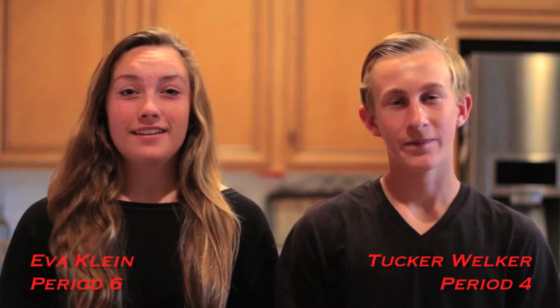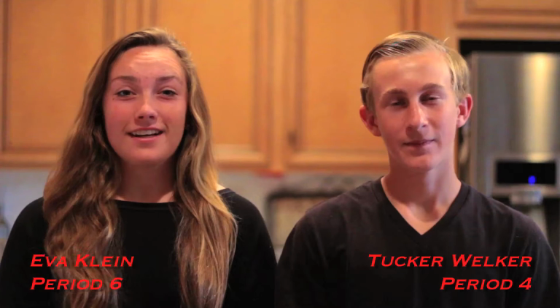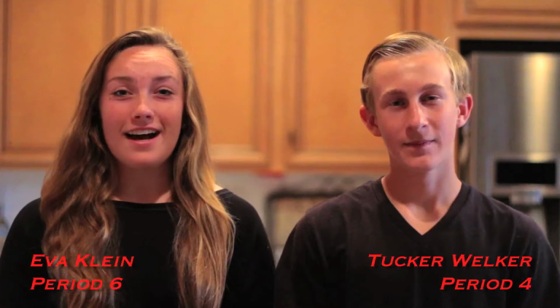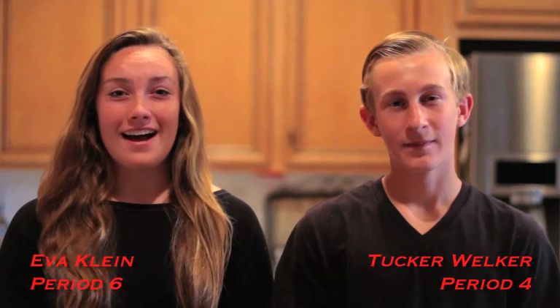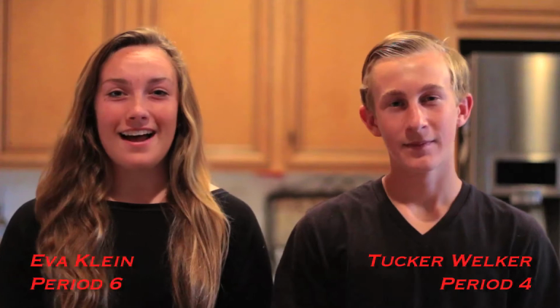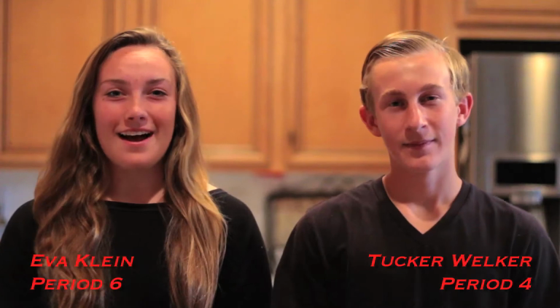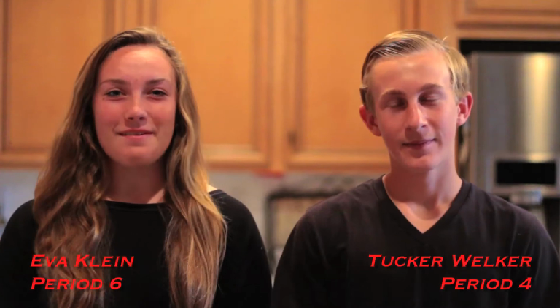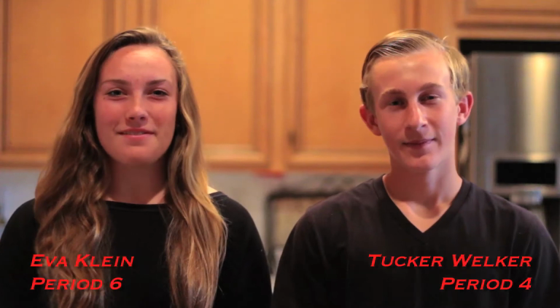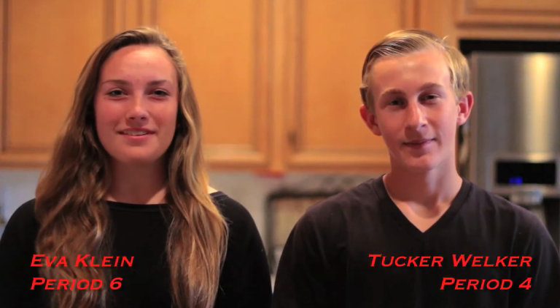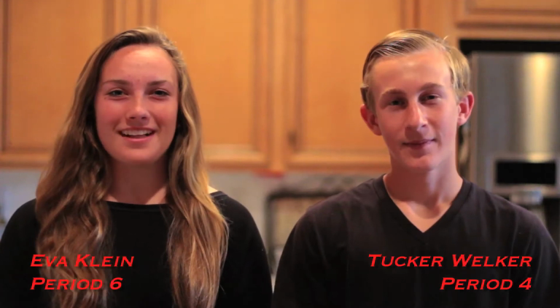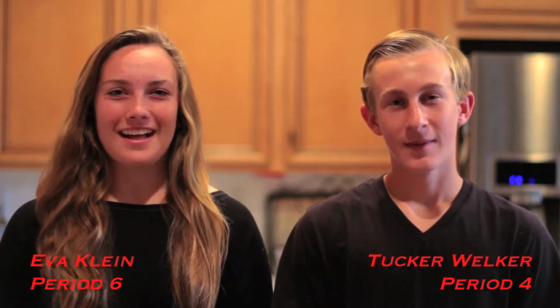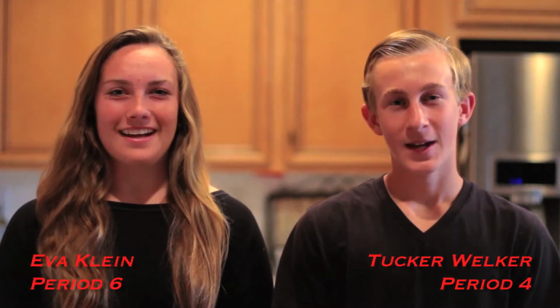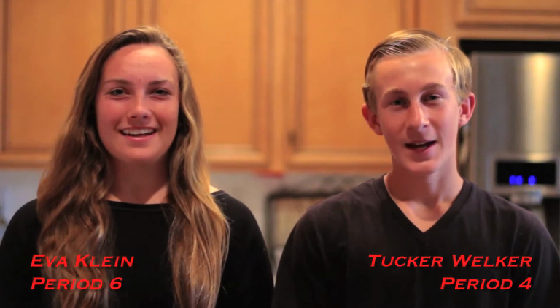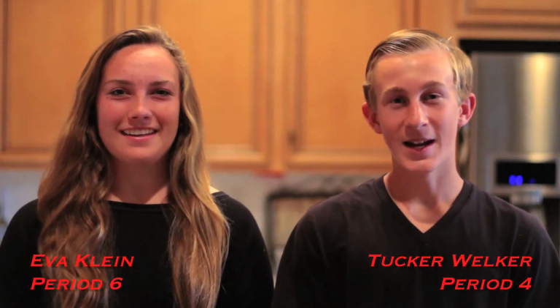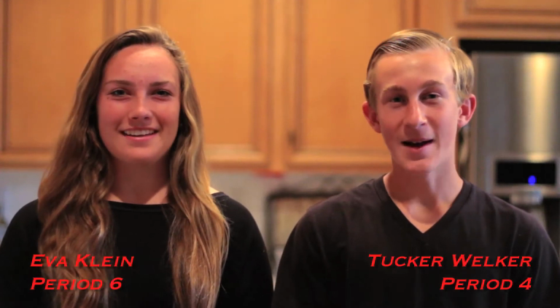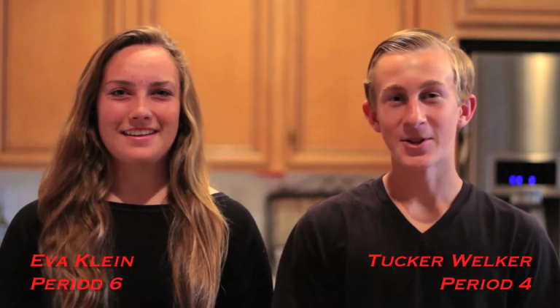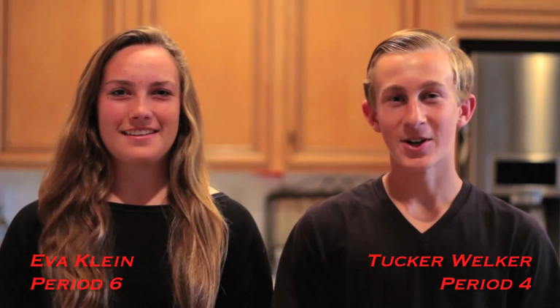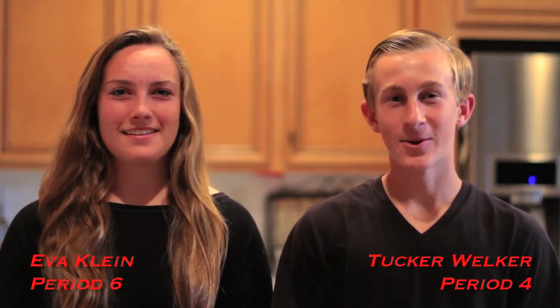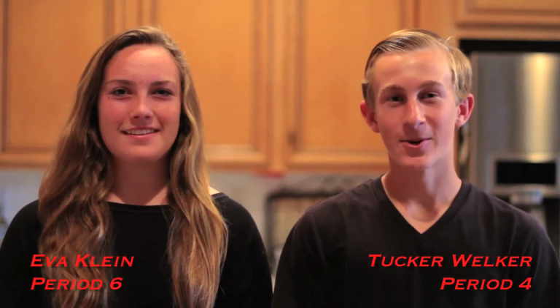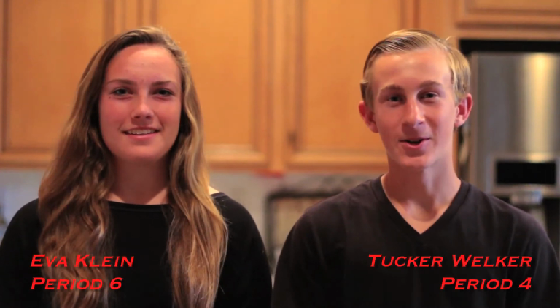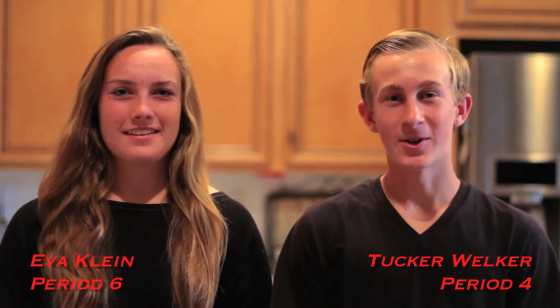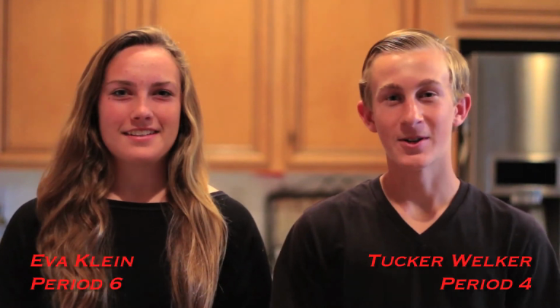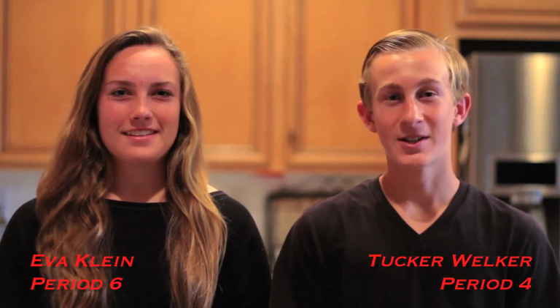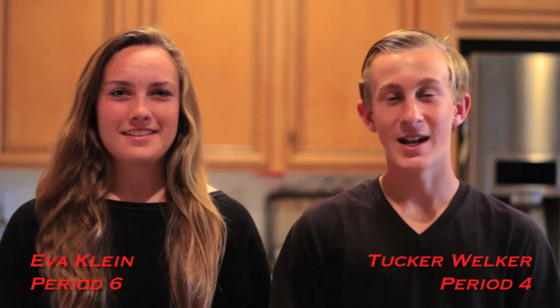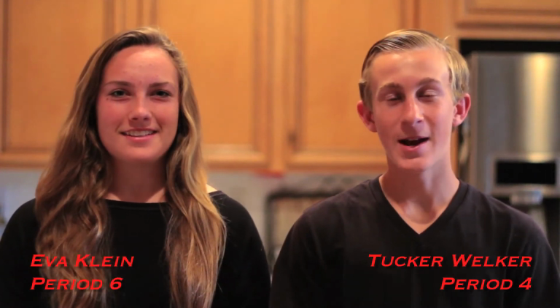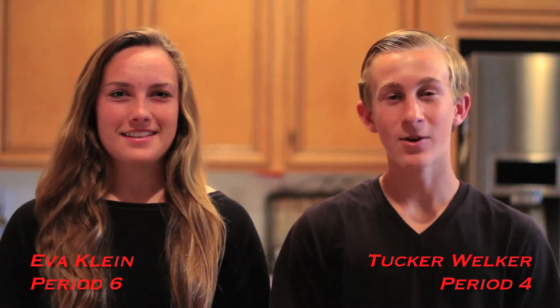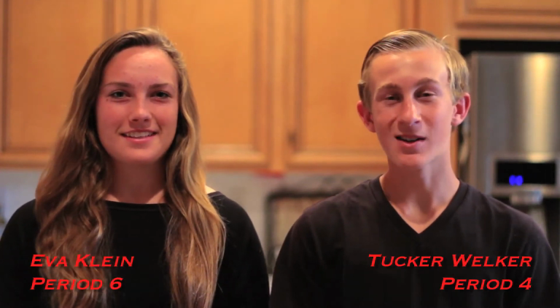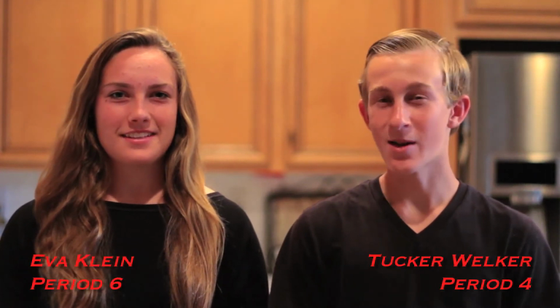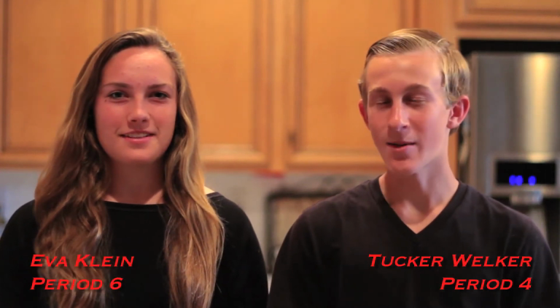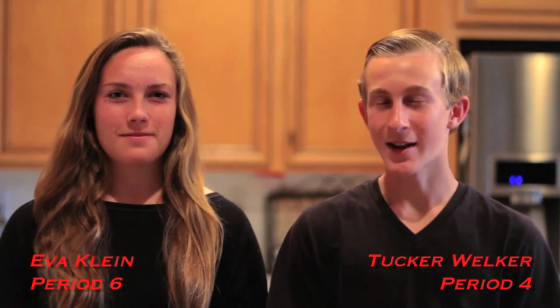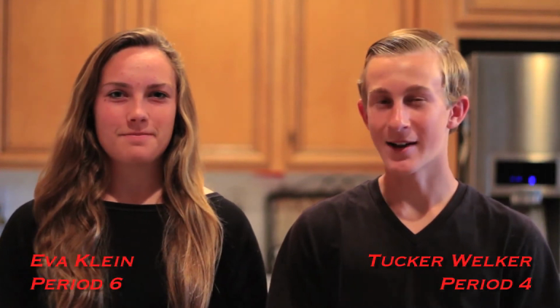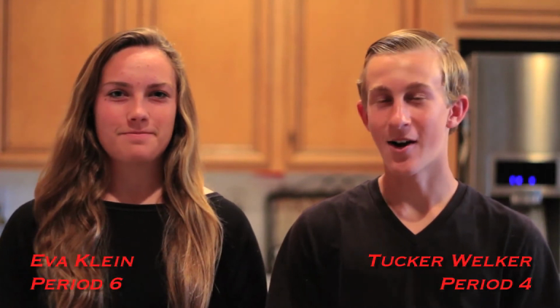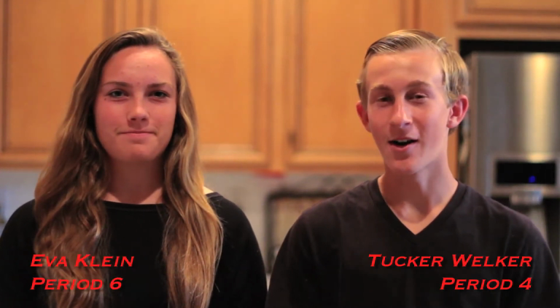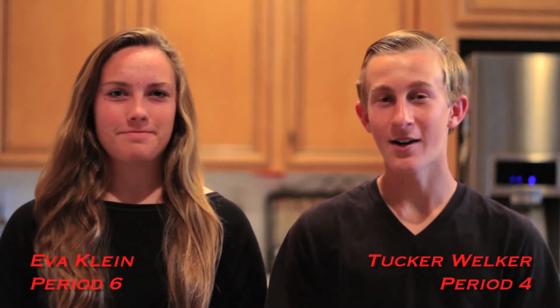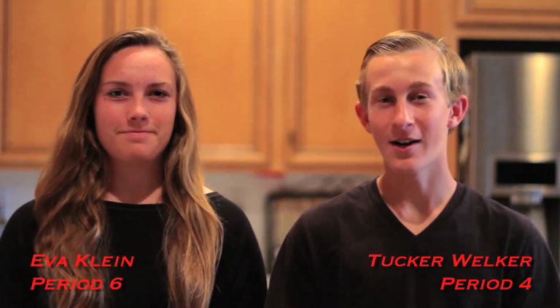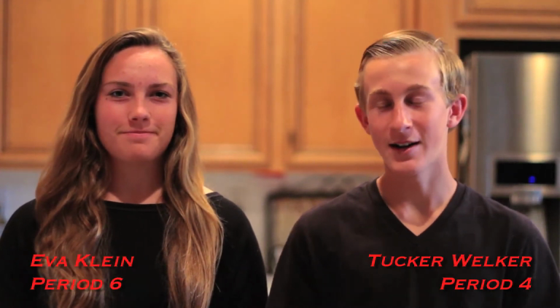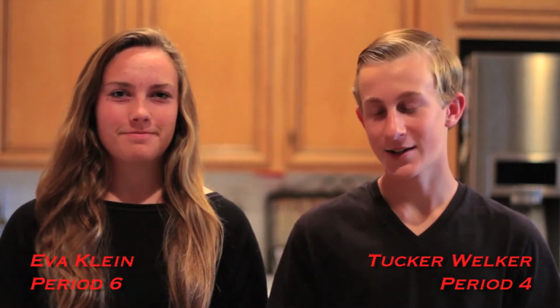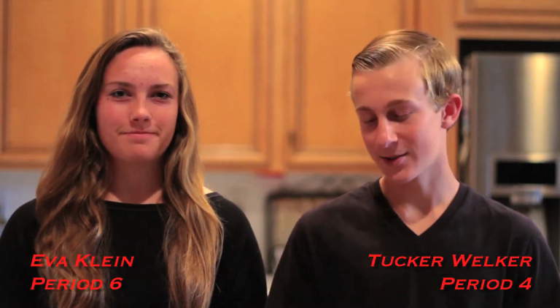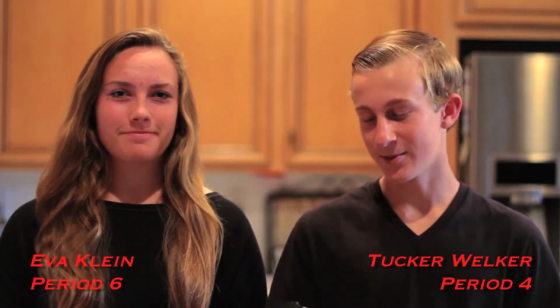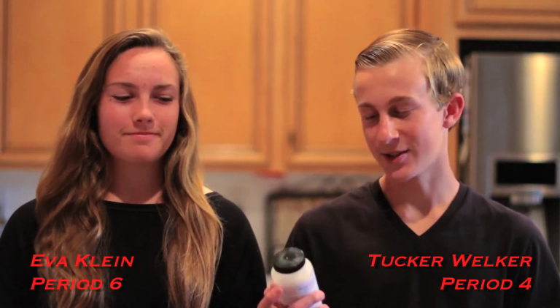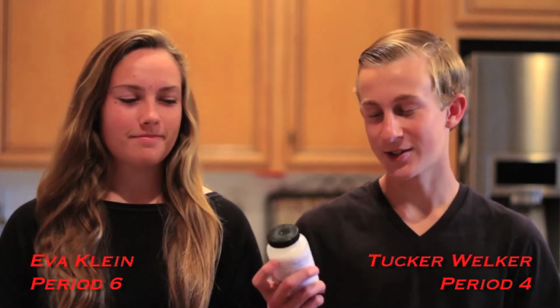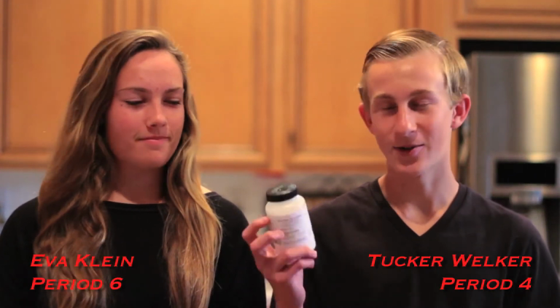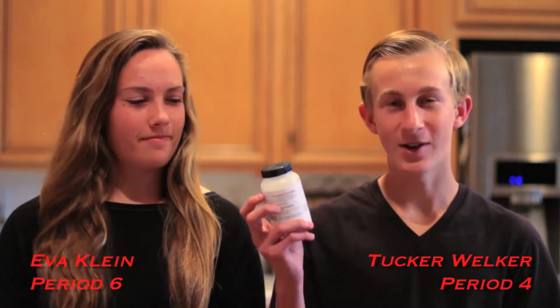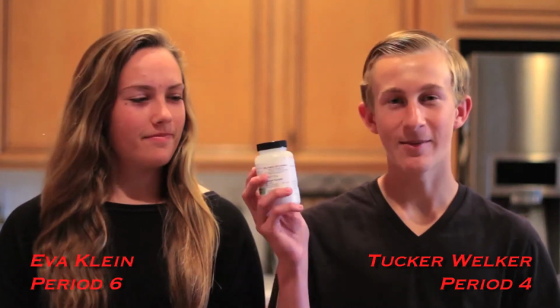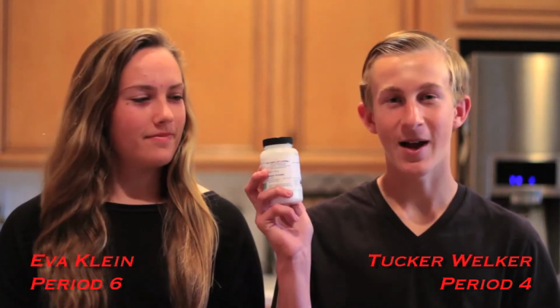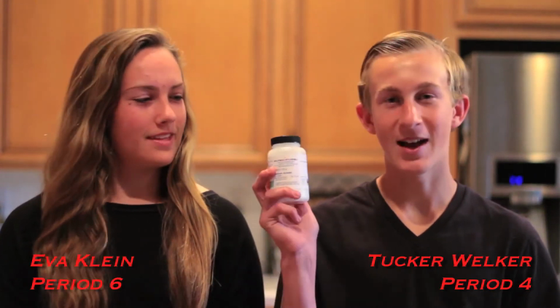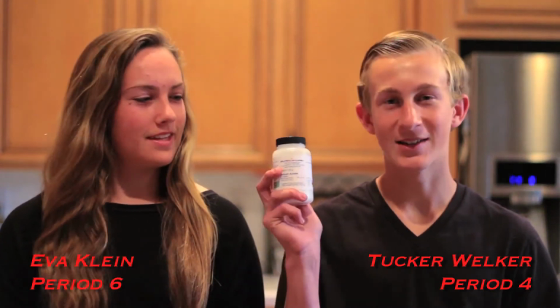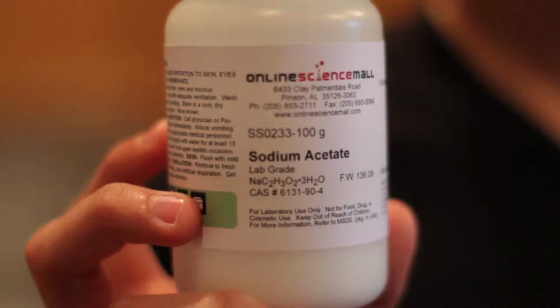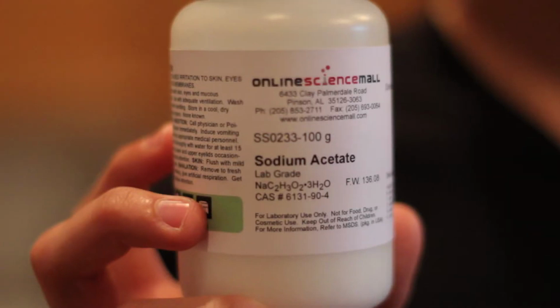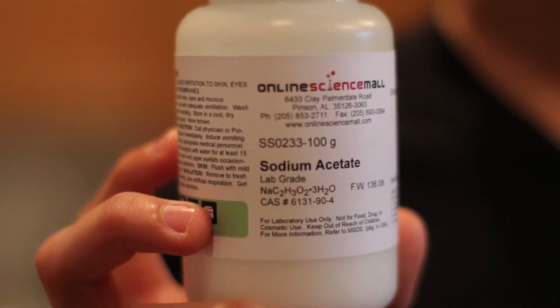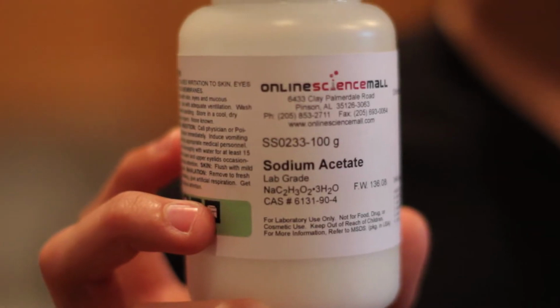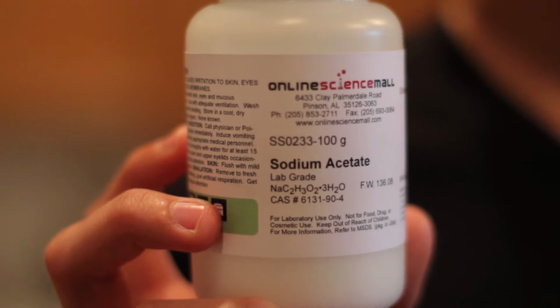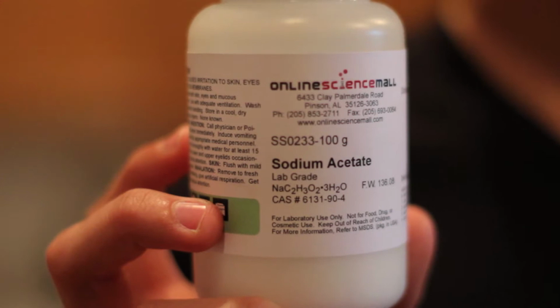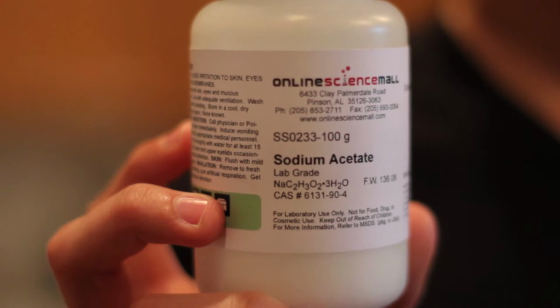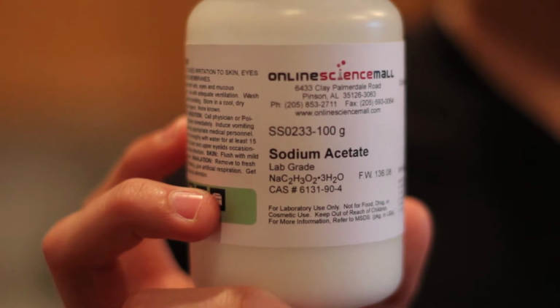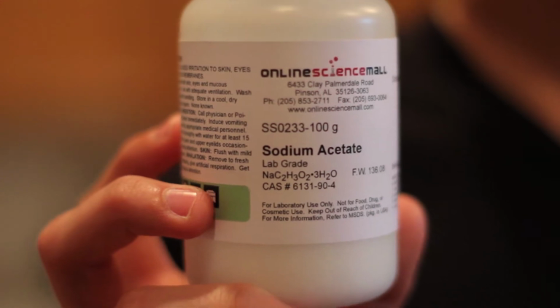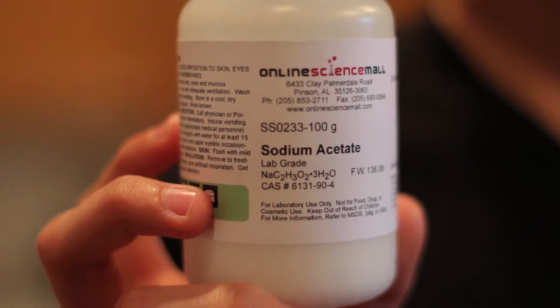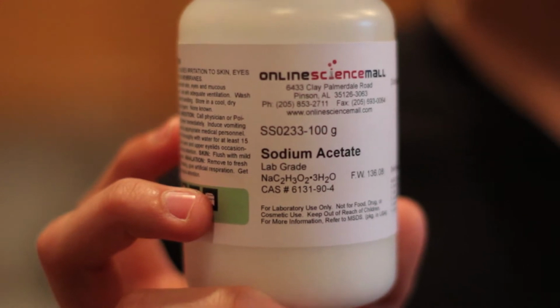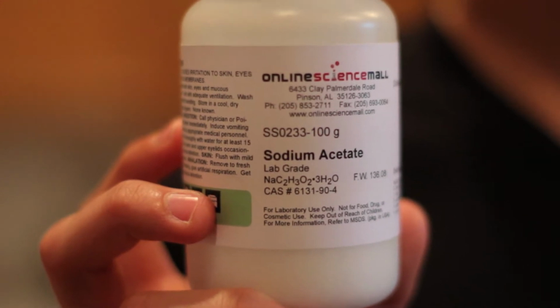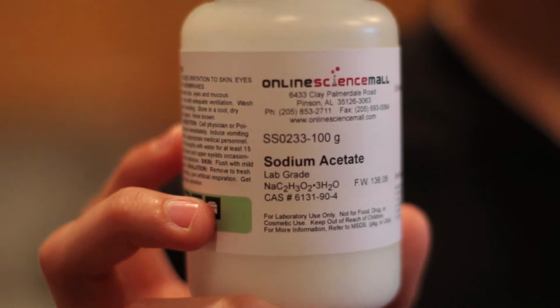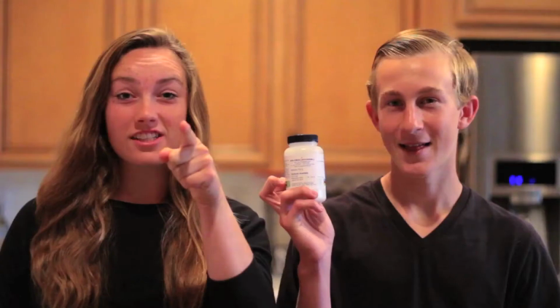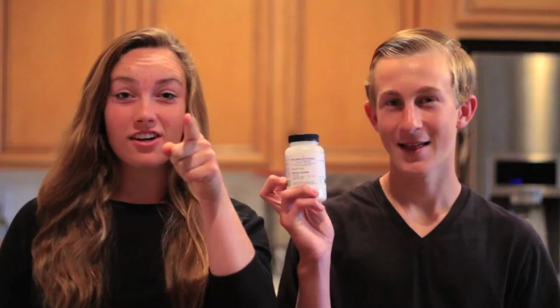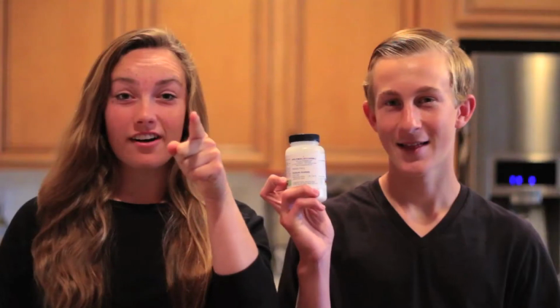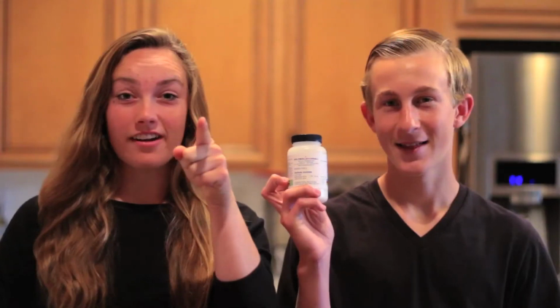Hi, I'm Eva Clyde. And I'm Tucker Wilker. Today we're going to be making hot ice with sodium acetate. Let's get started.